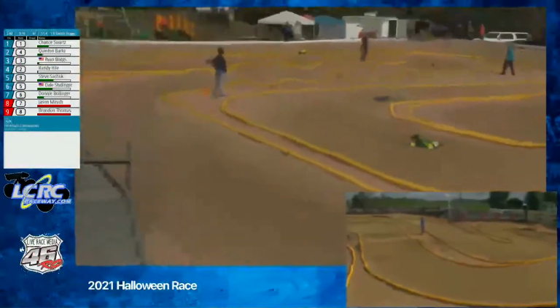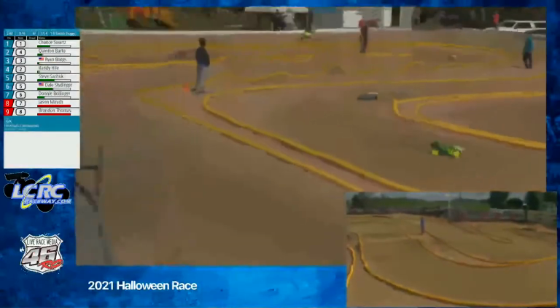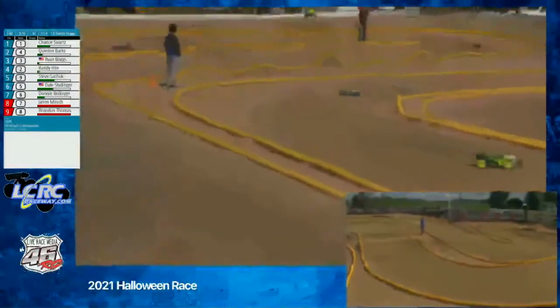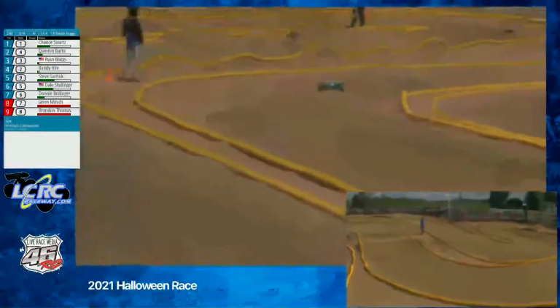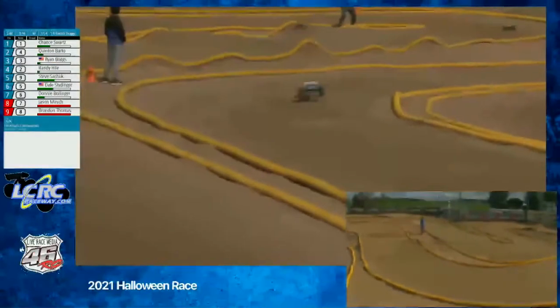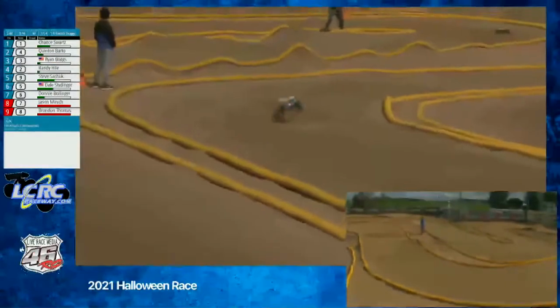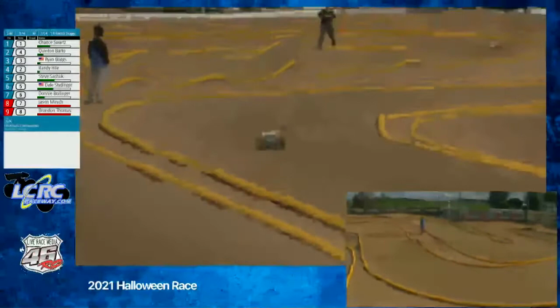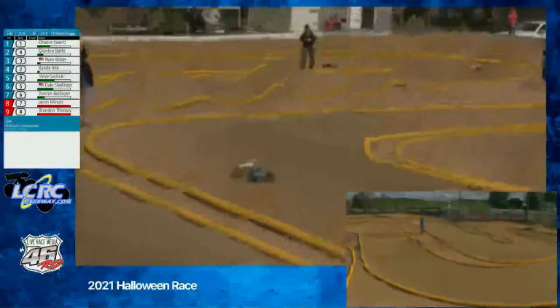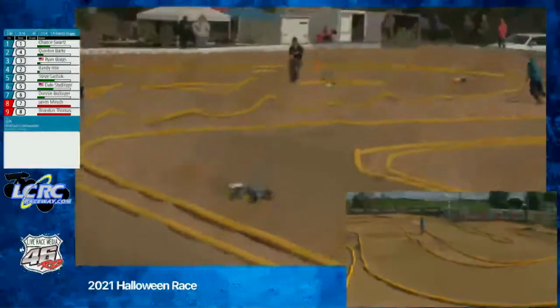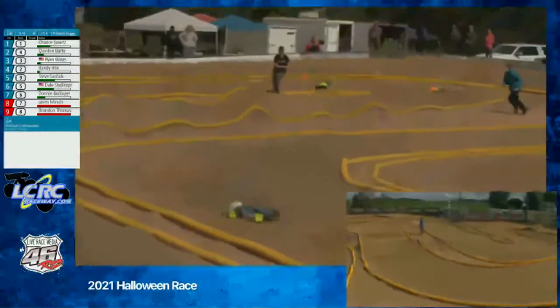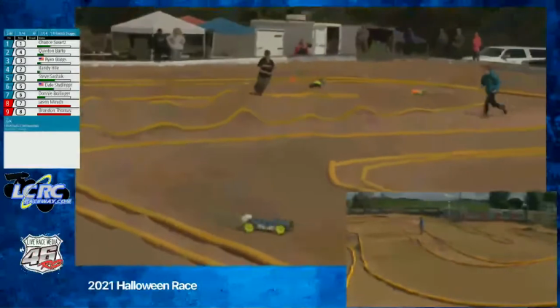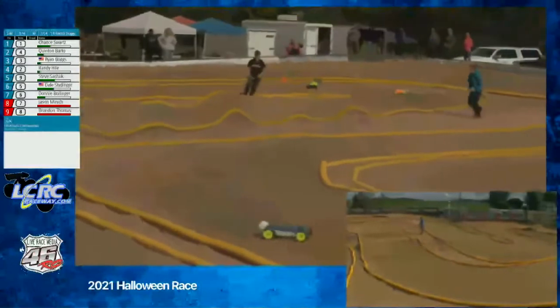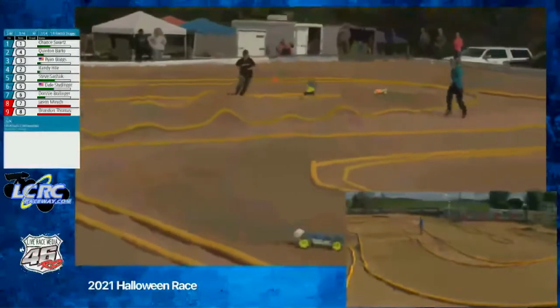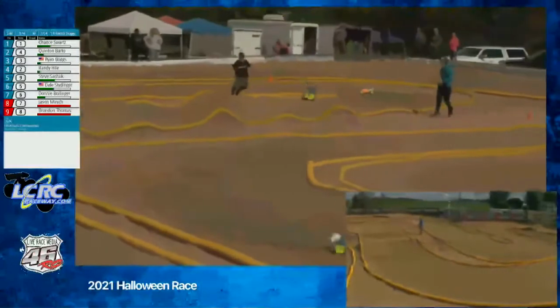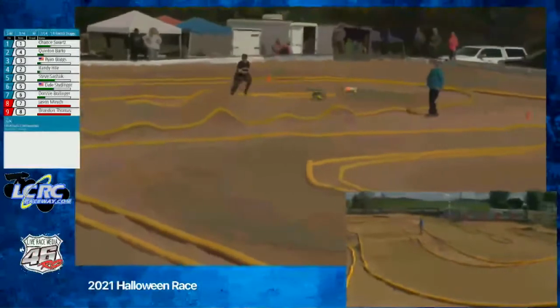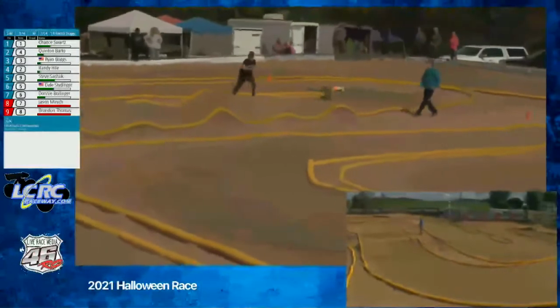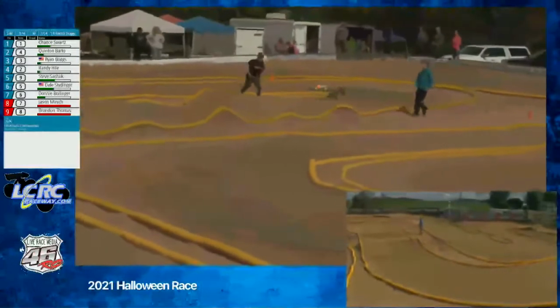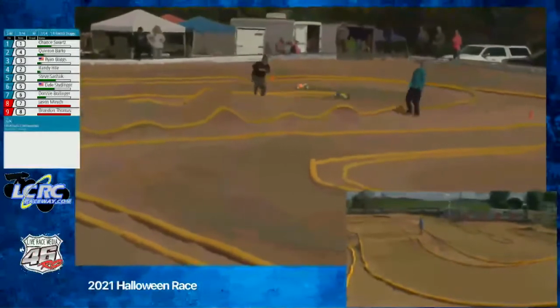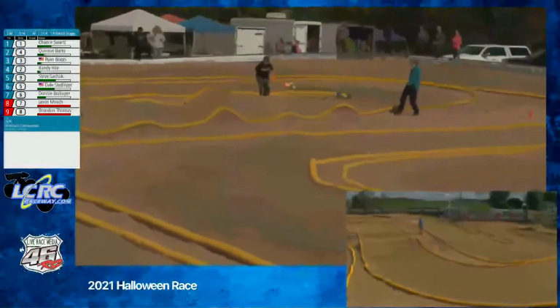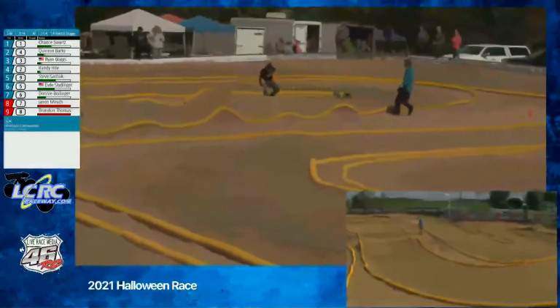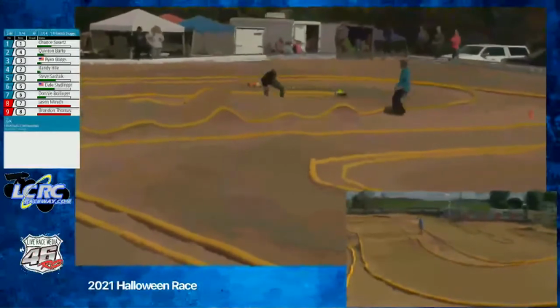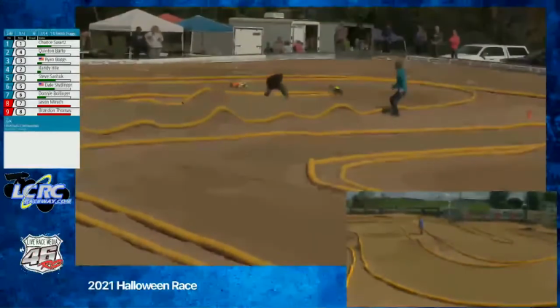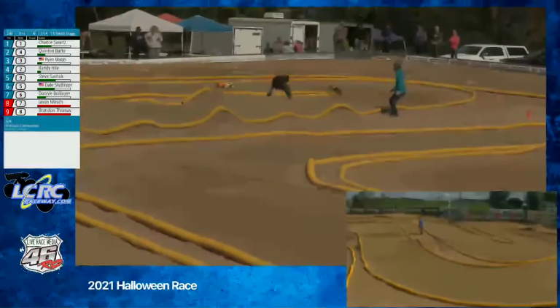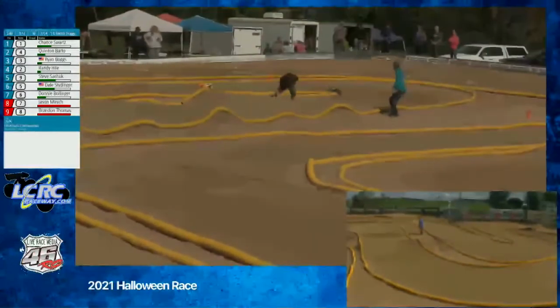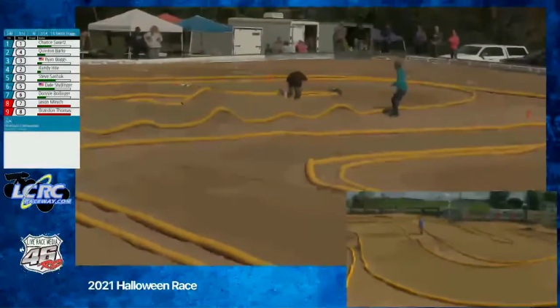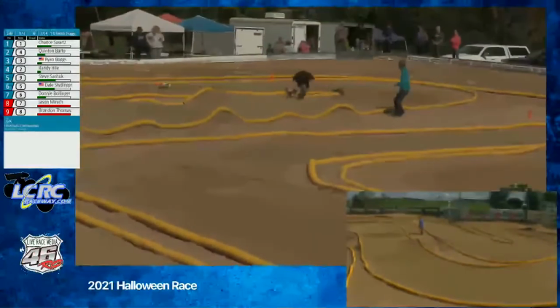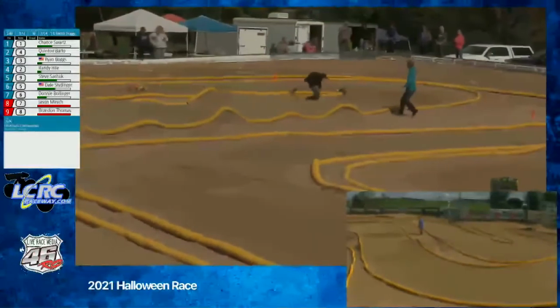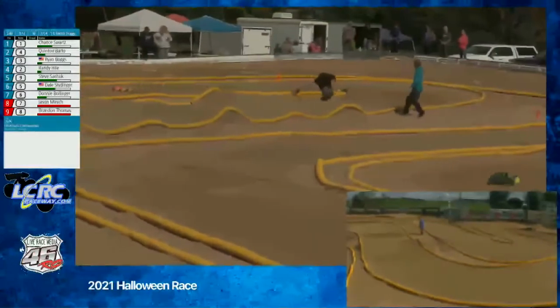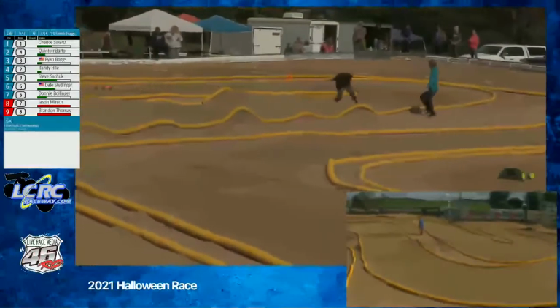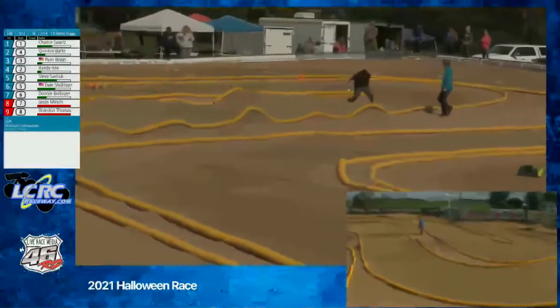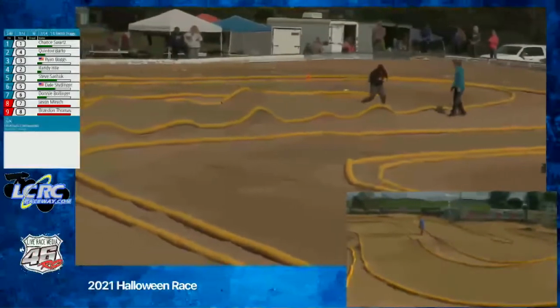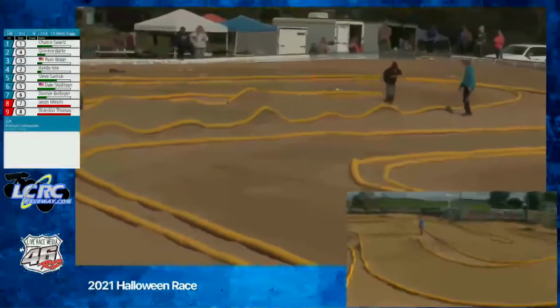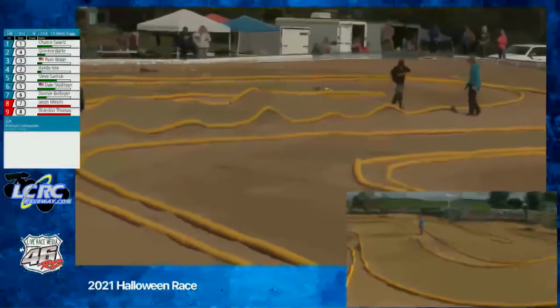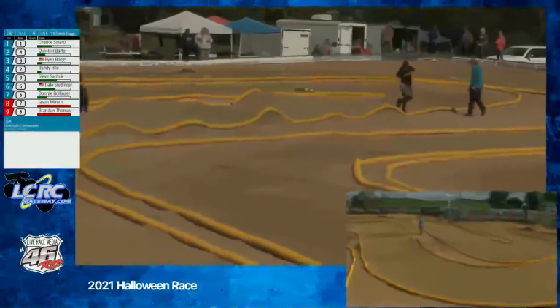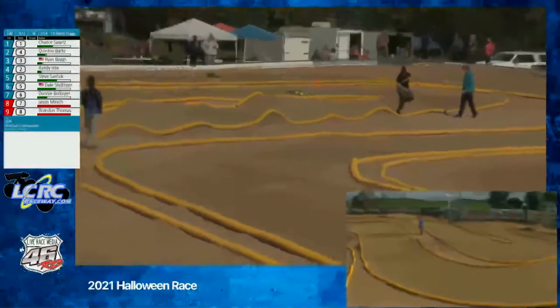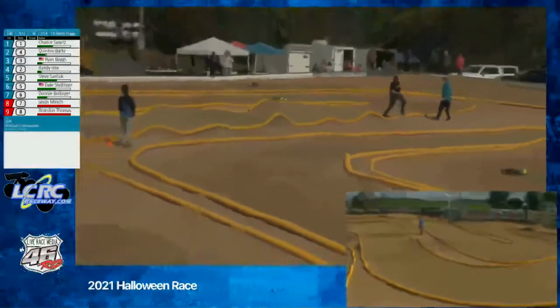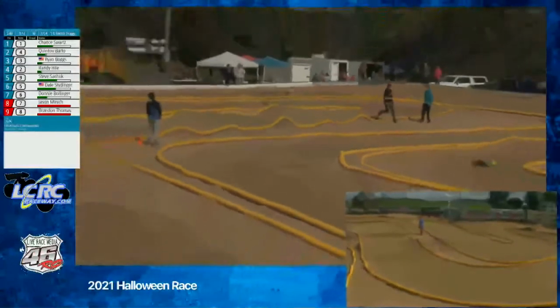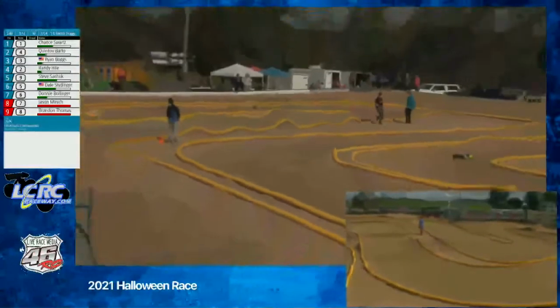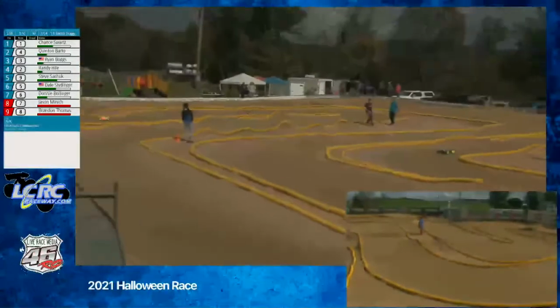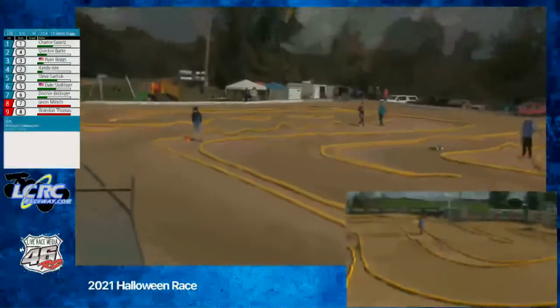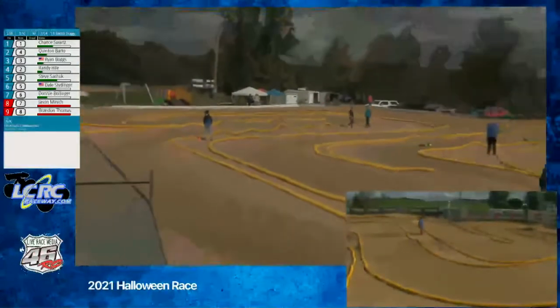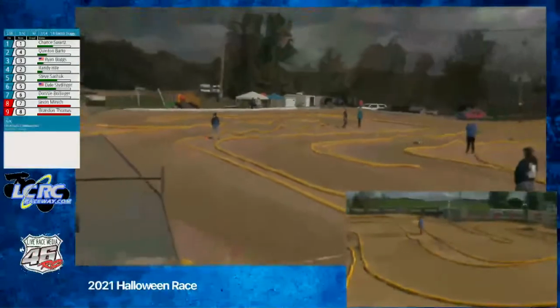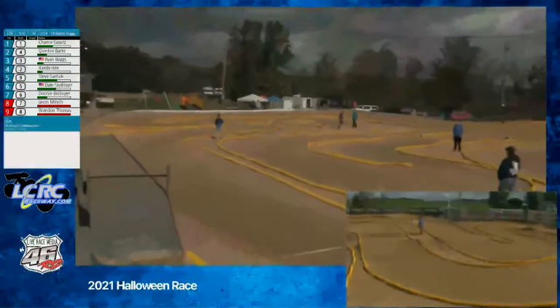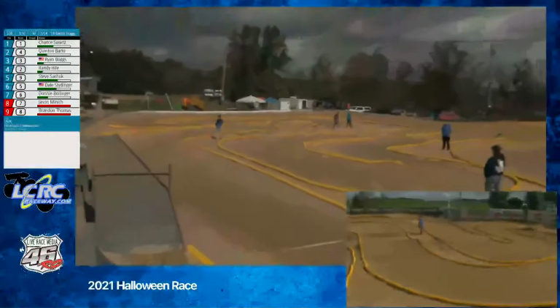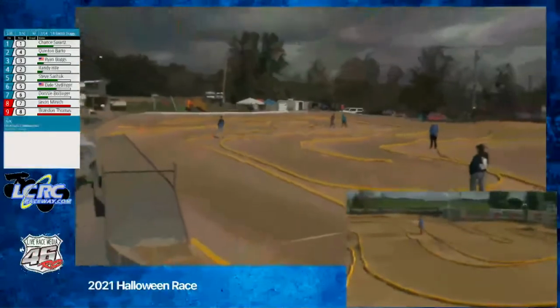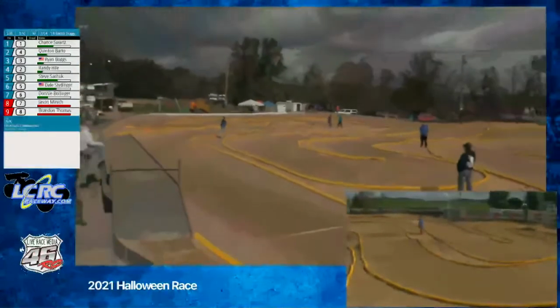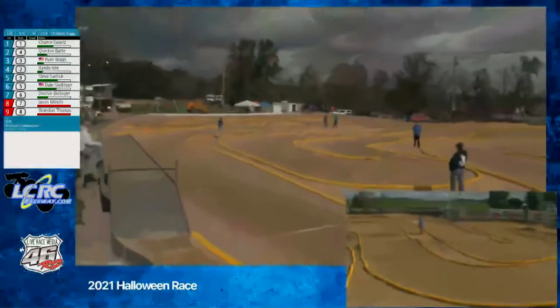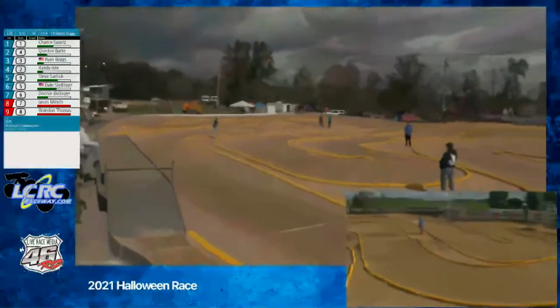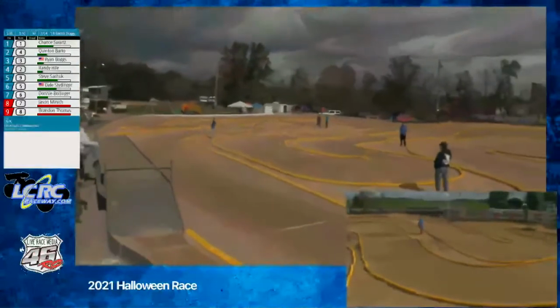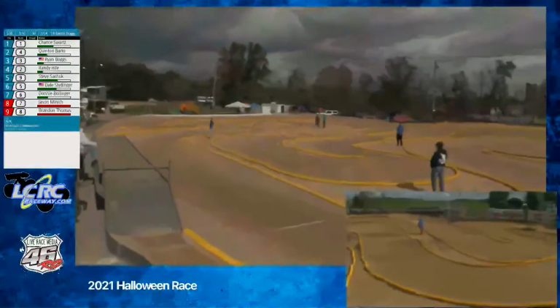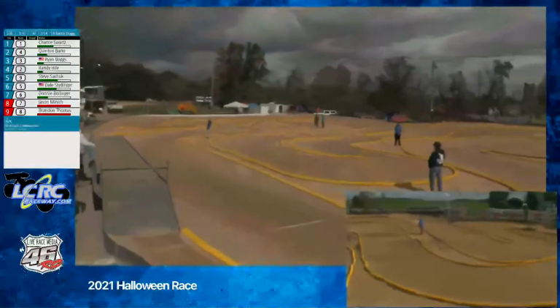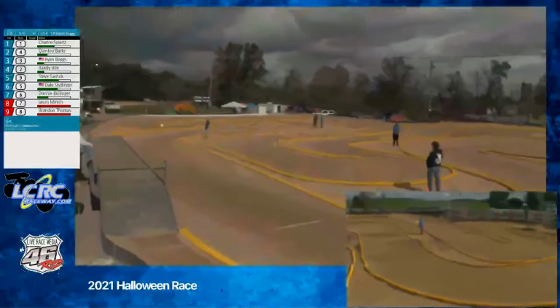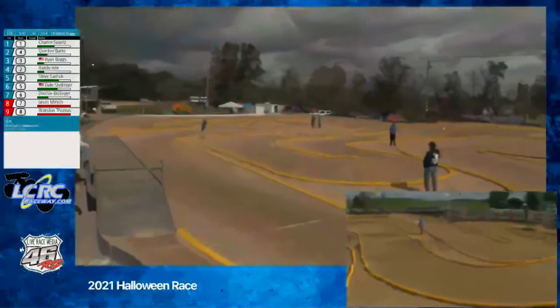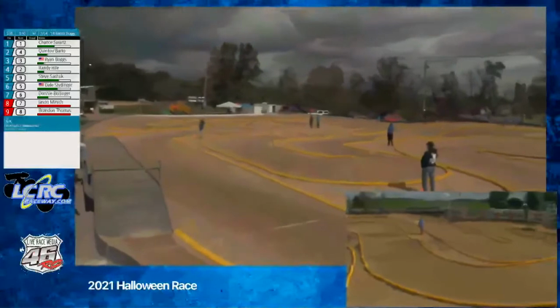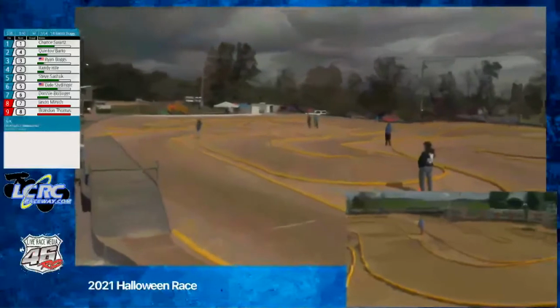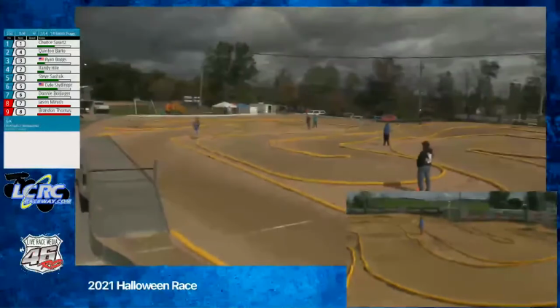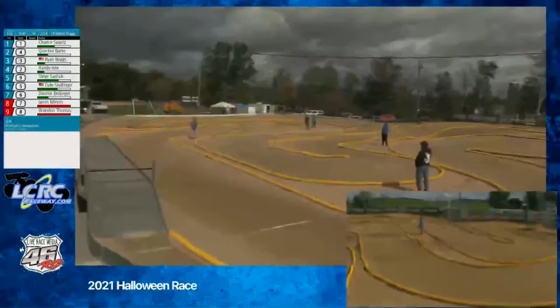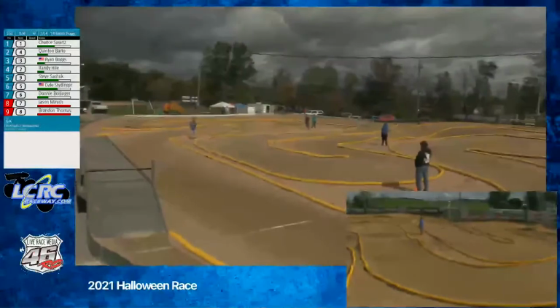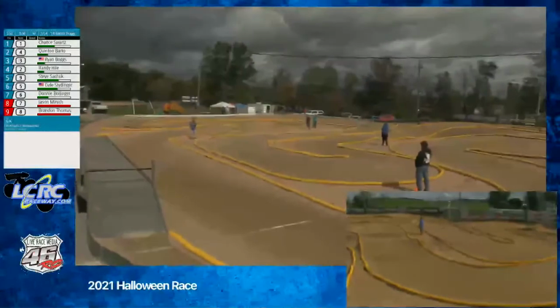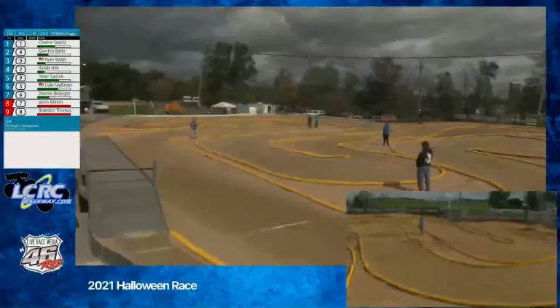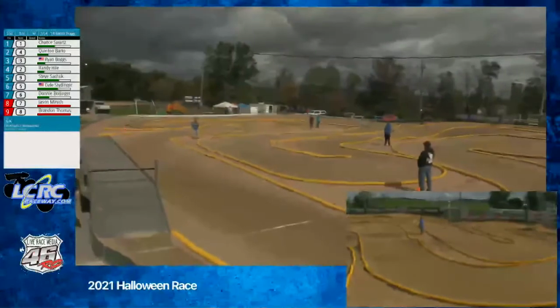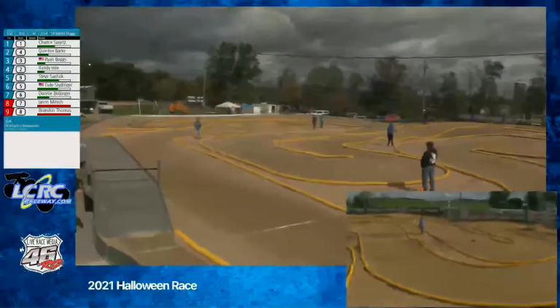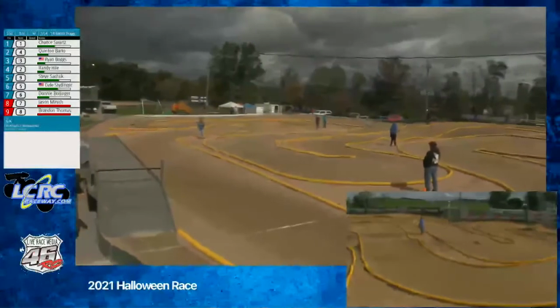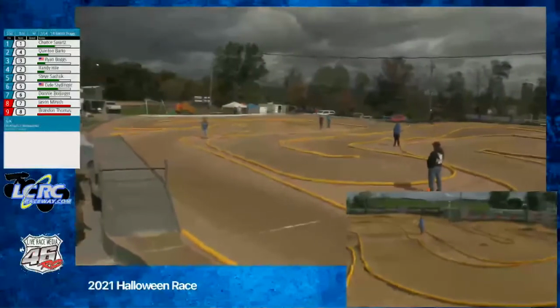Coming towards the line right now is third place, about four or five seconds back from Quentin yet. Oh no — Ryan's in the three spot. I missed that. But now he's not — back and forth. Never mind.